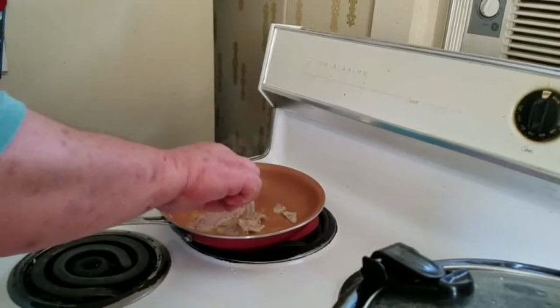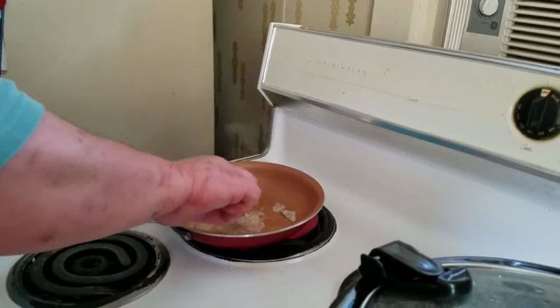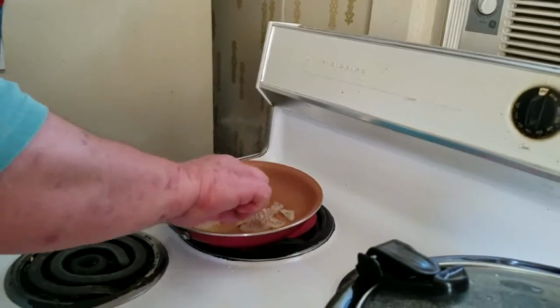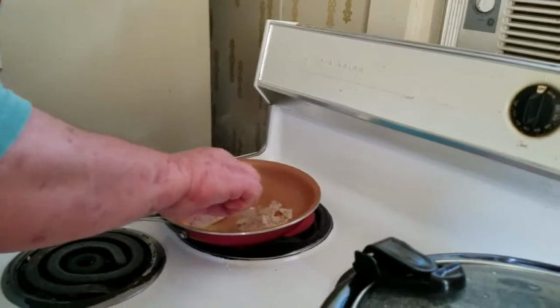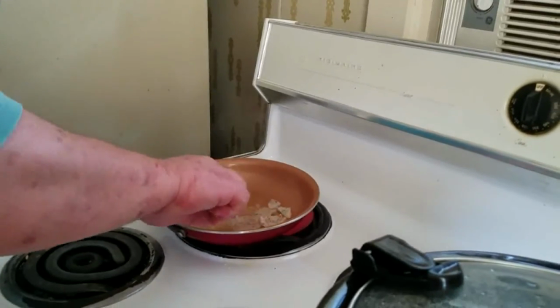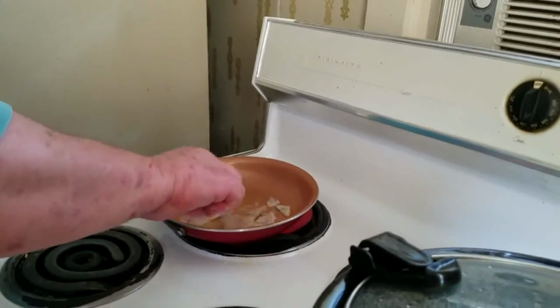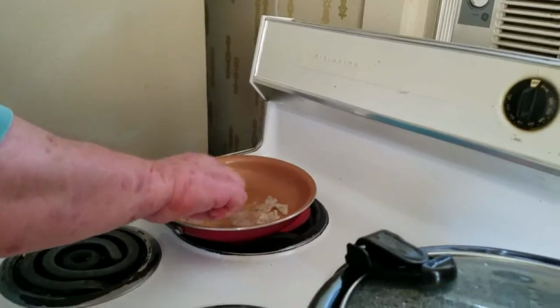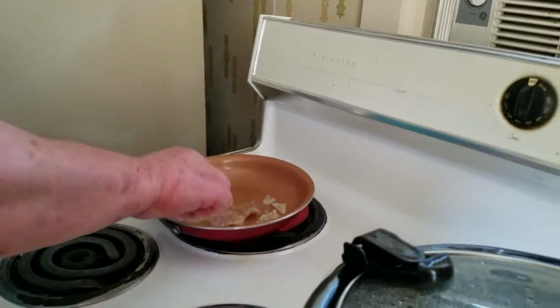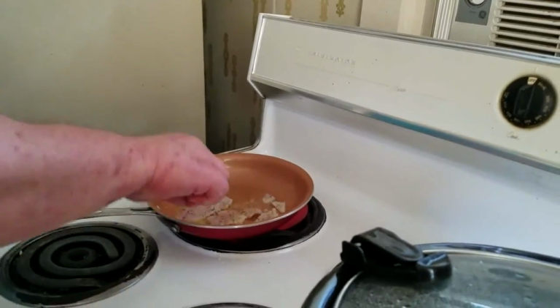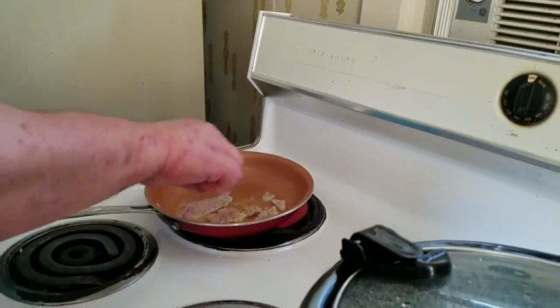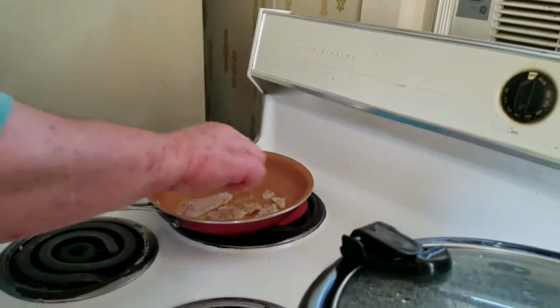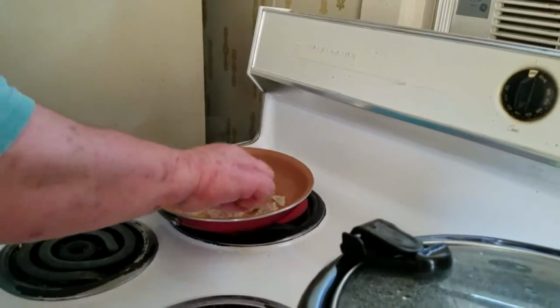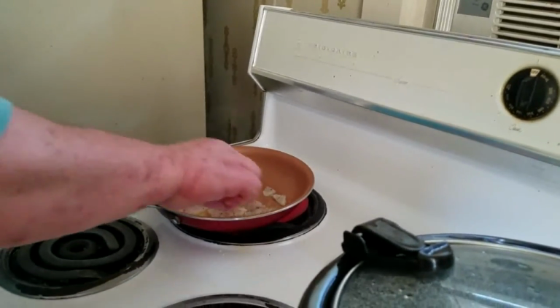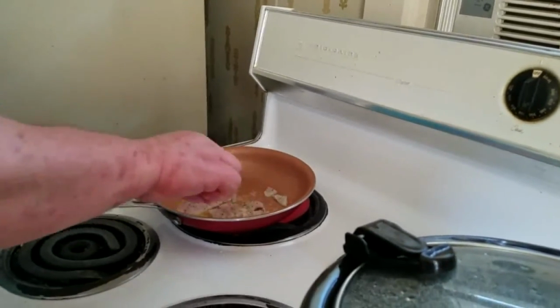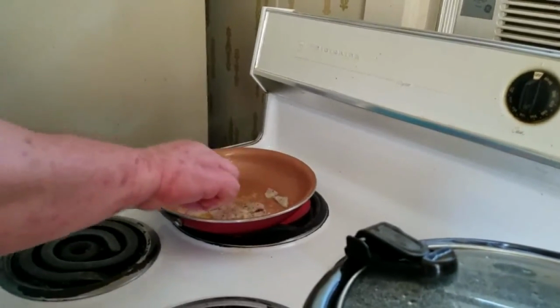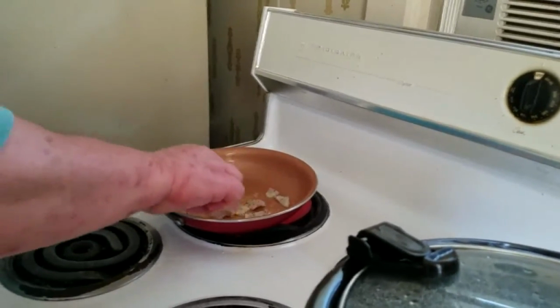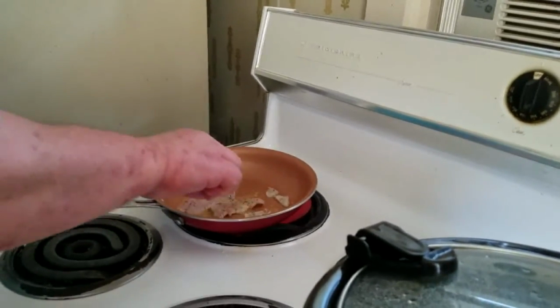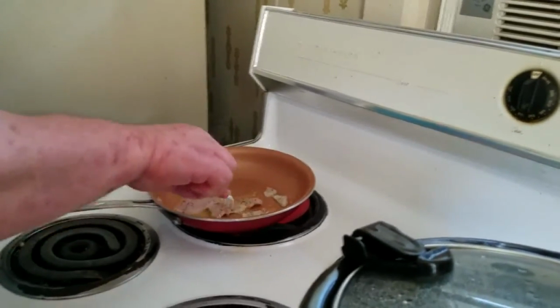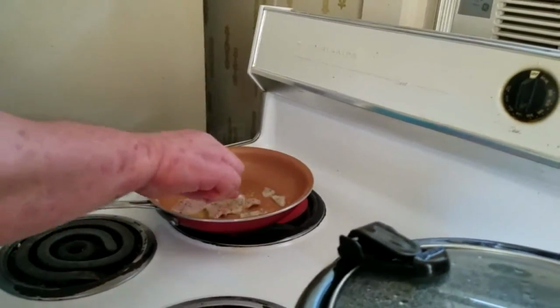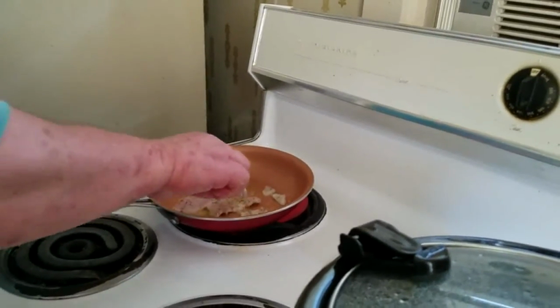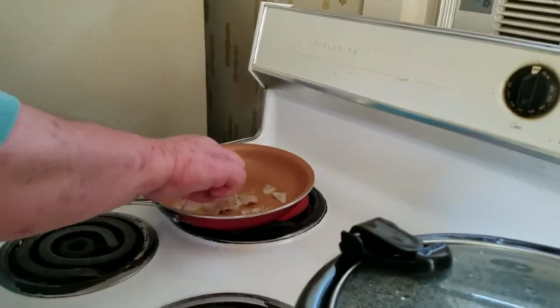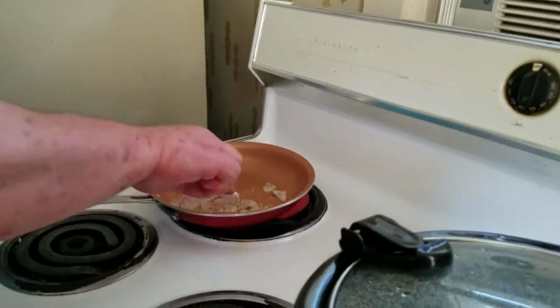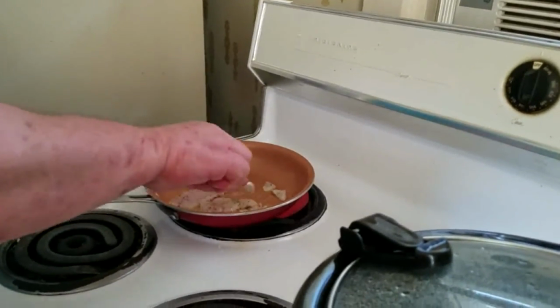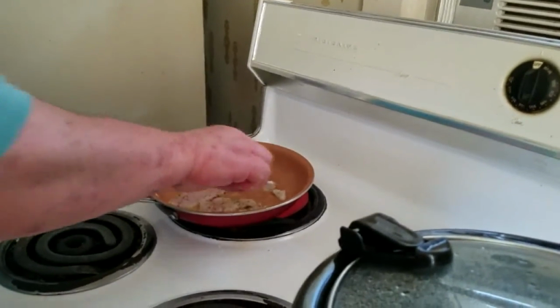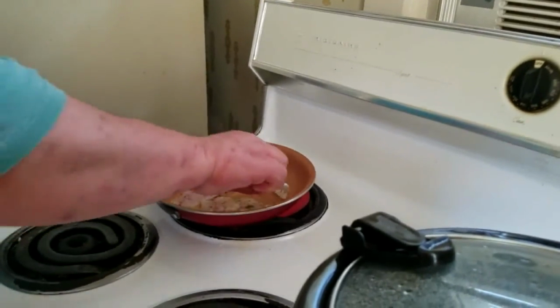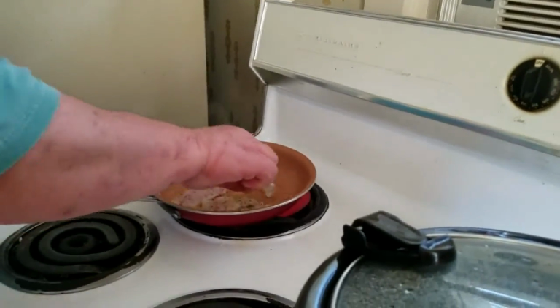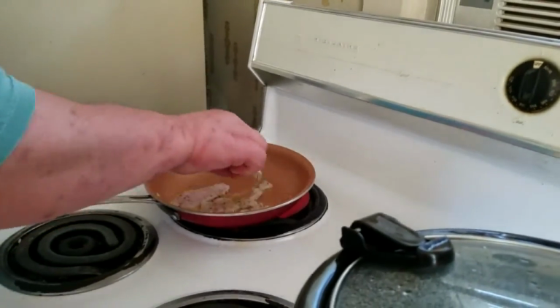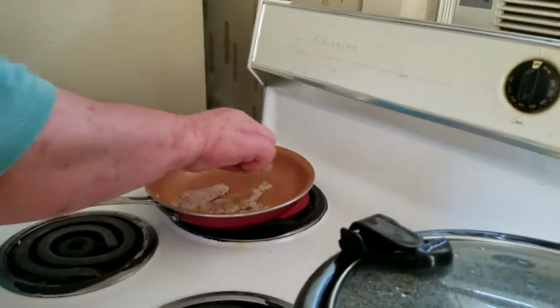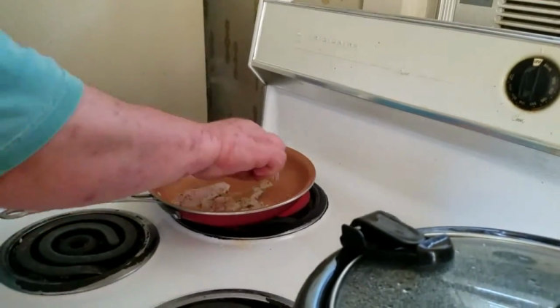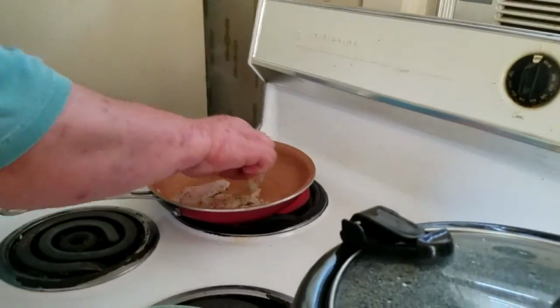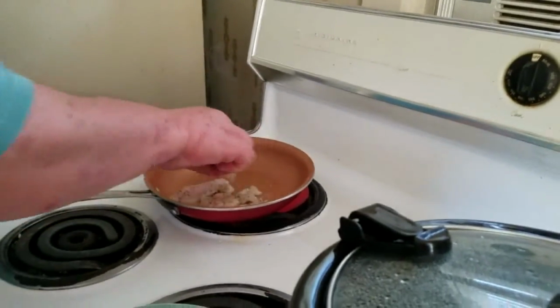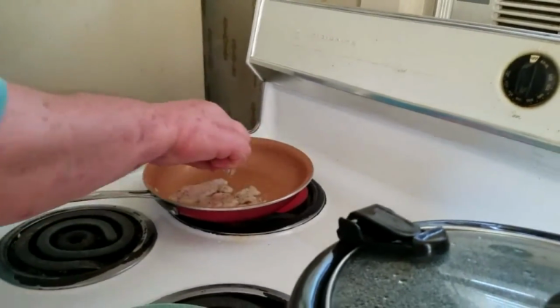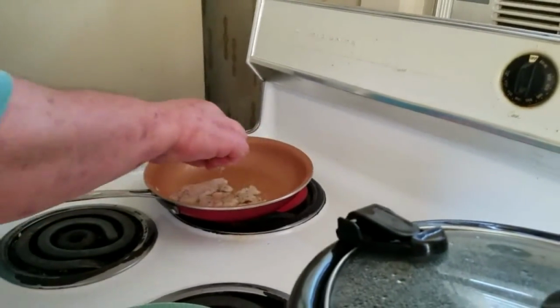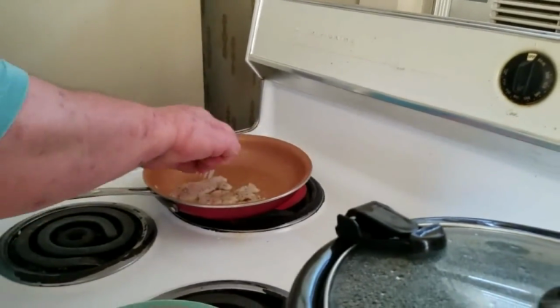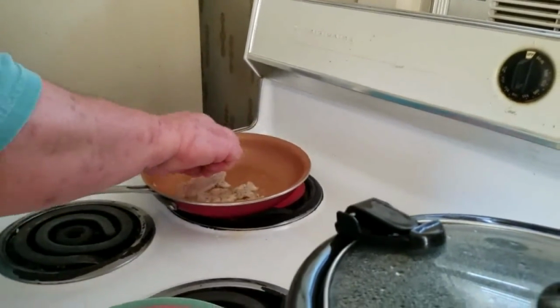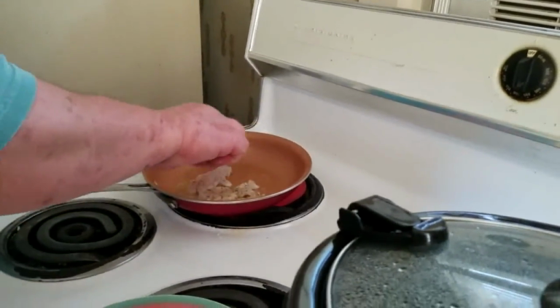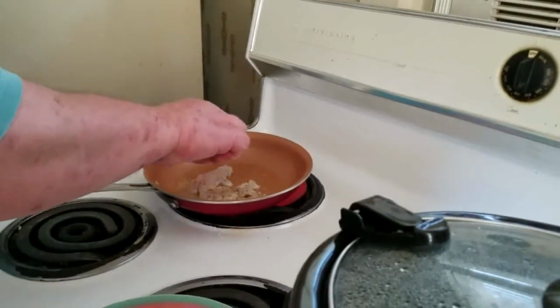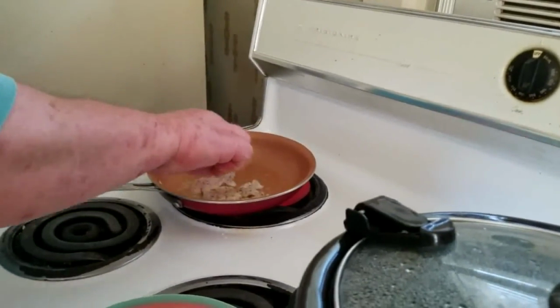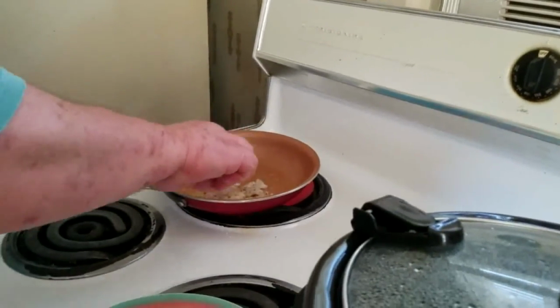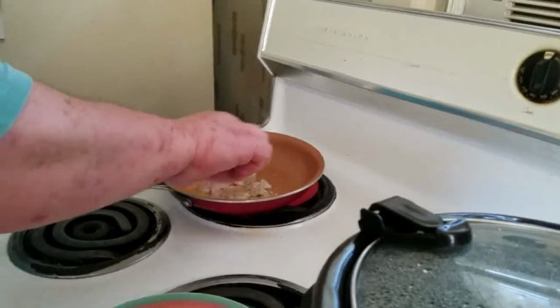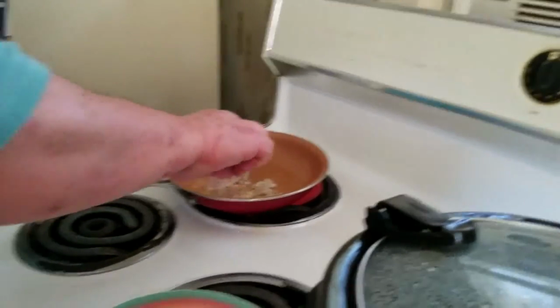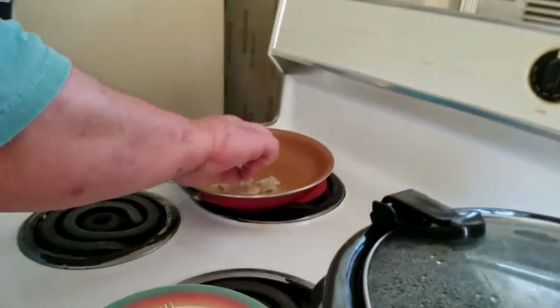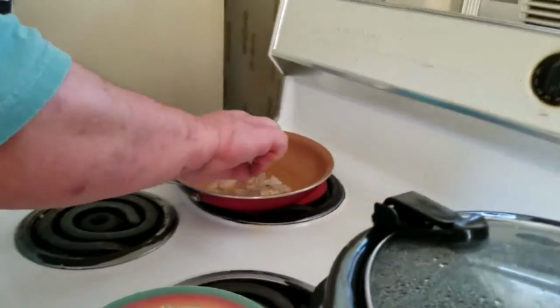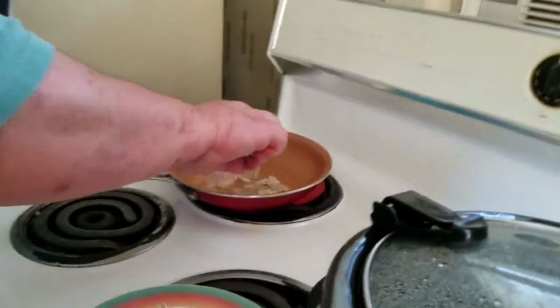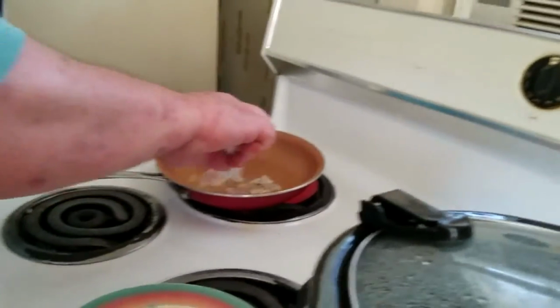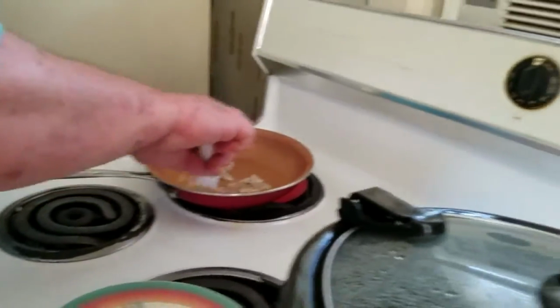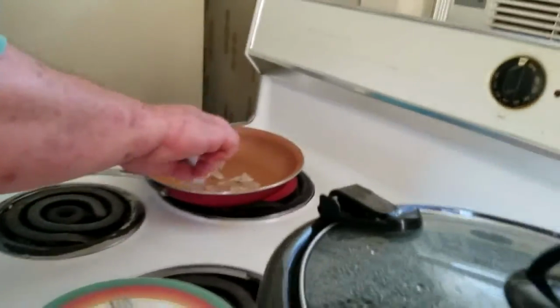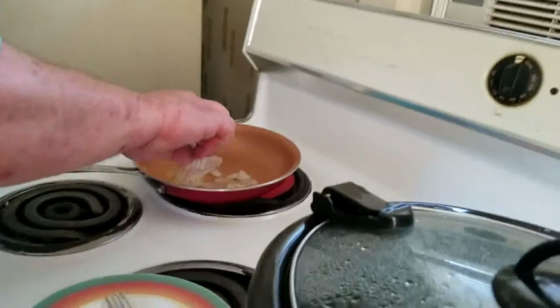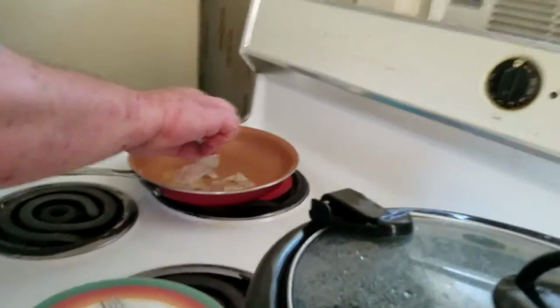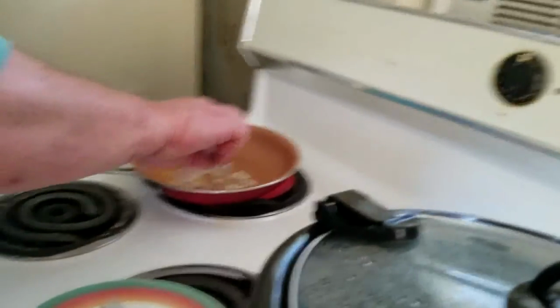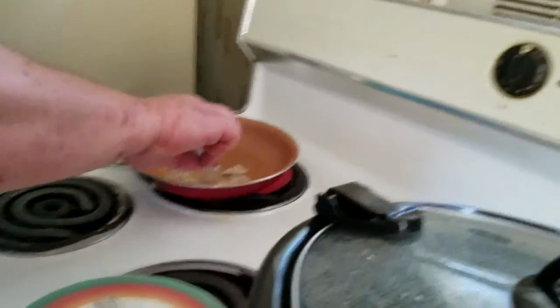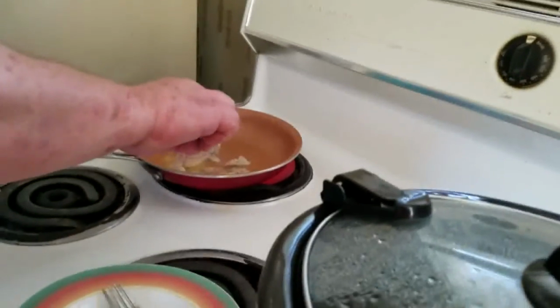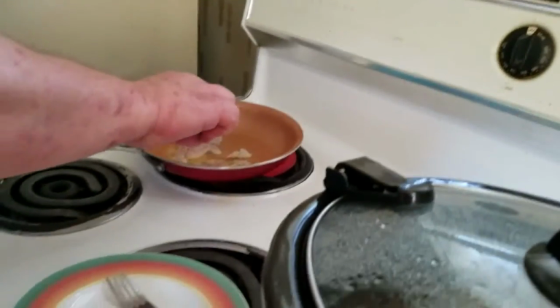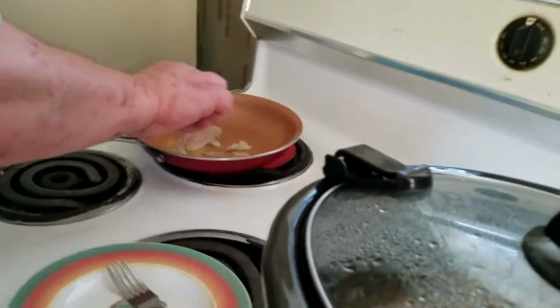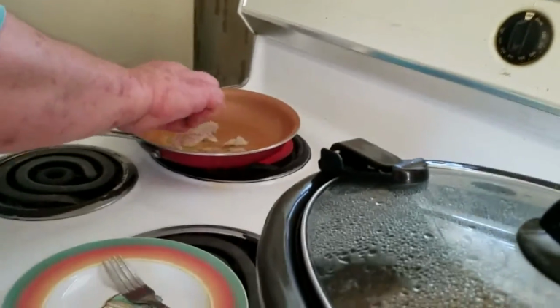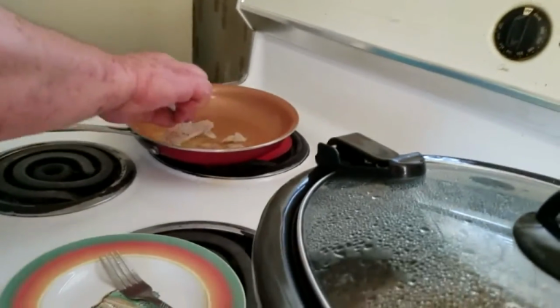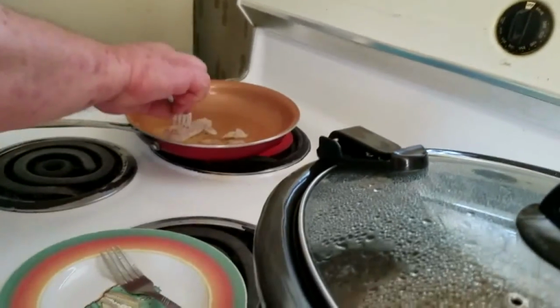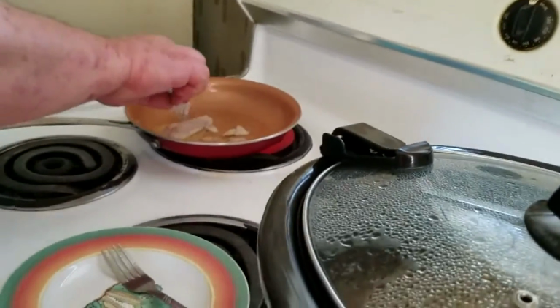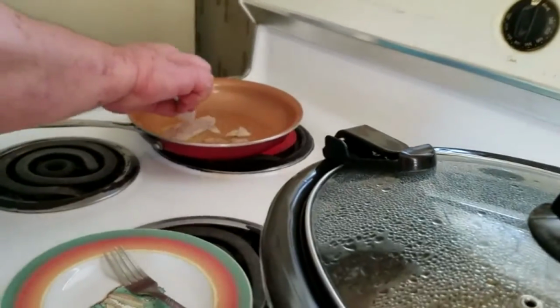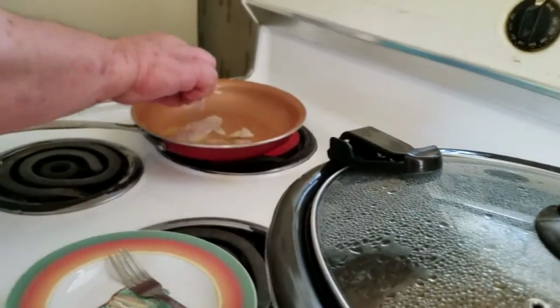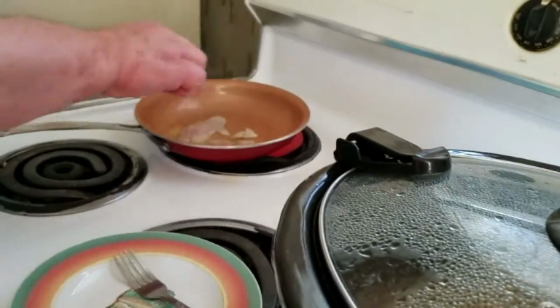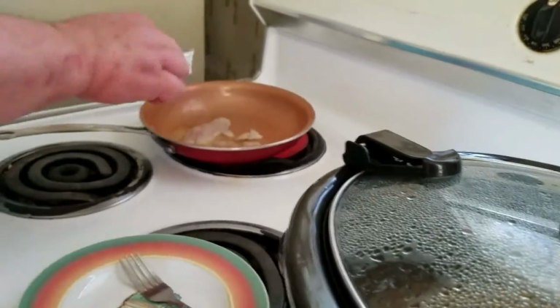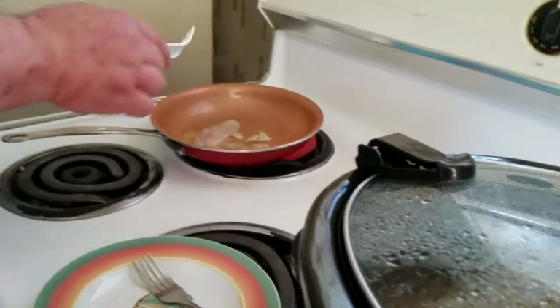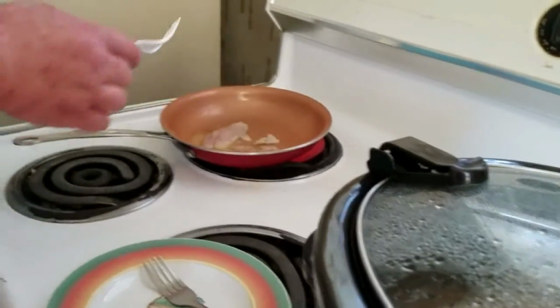See how it's starting to turn white? When it's all white, it's done — it don't take long at all.